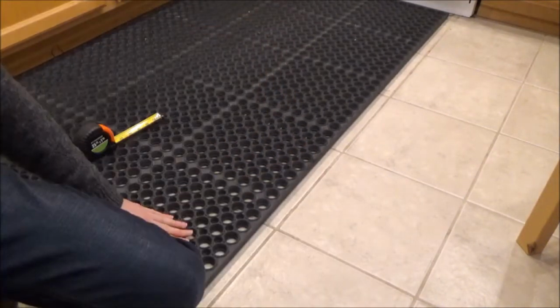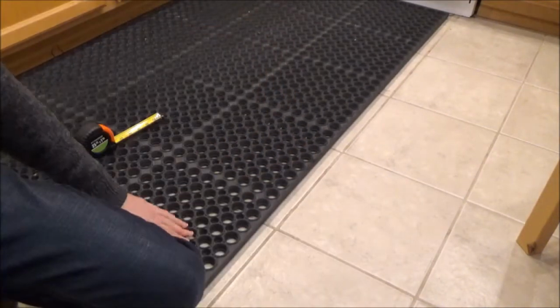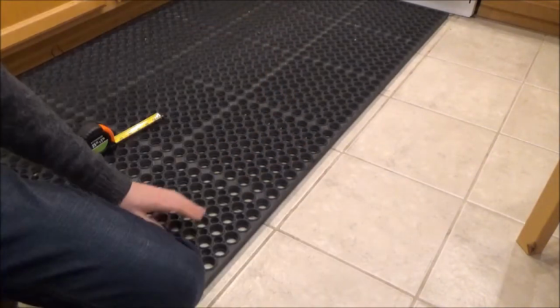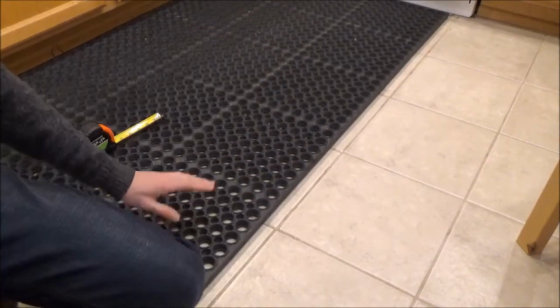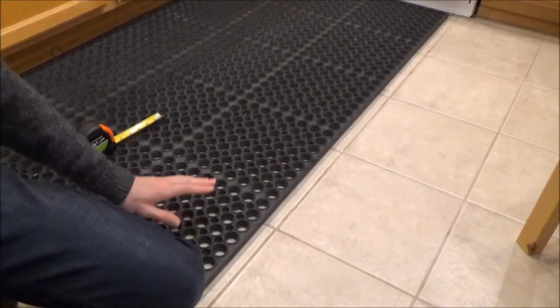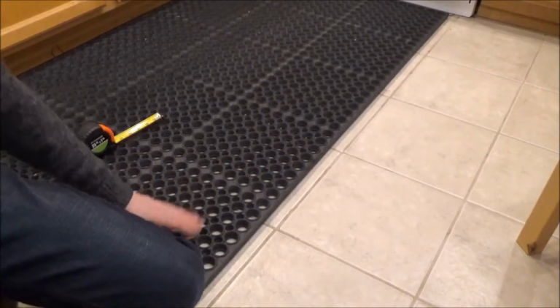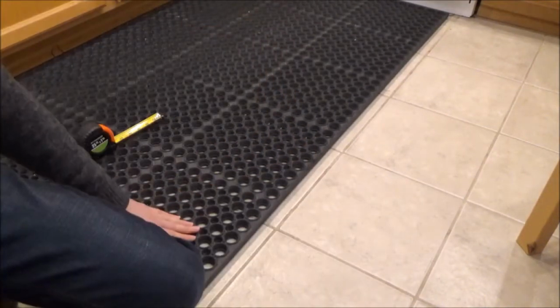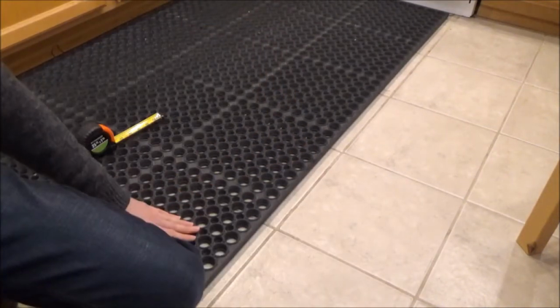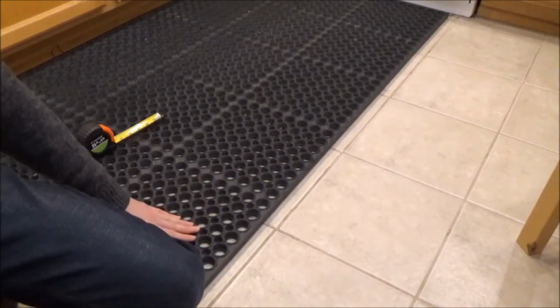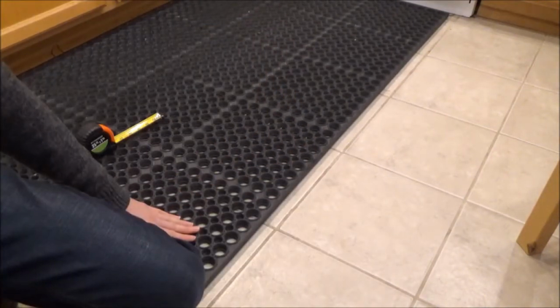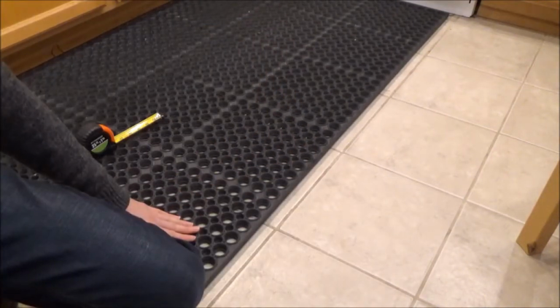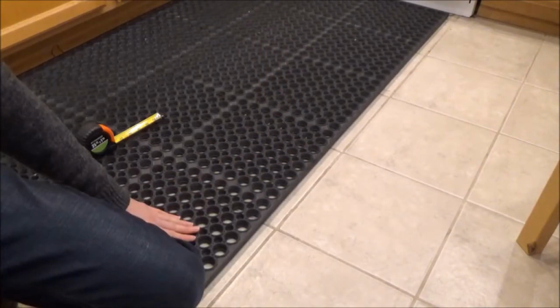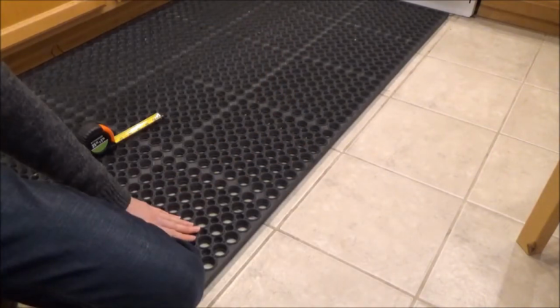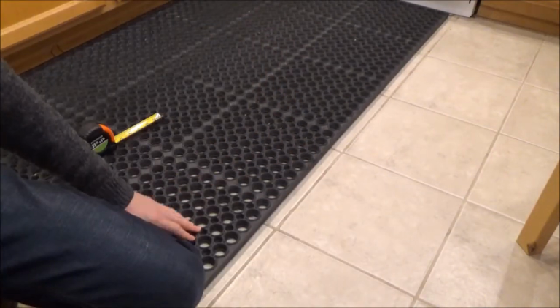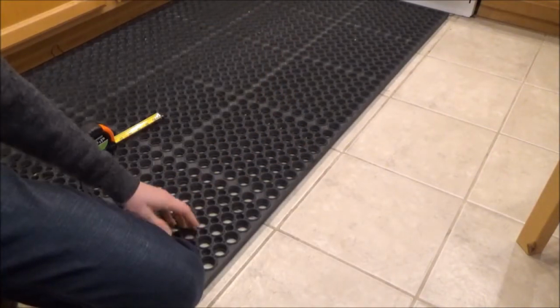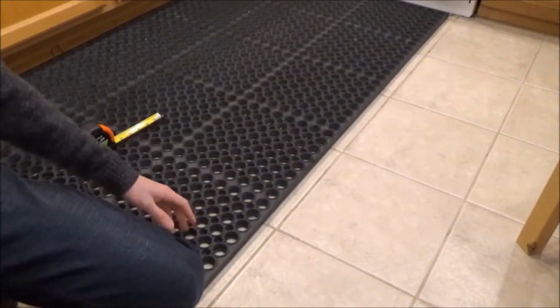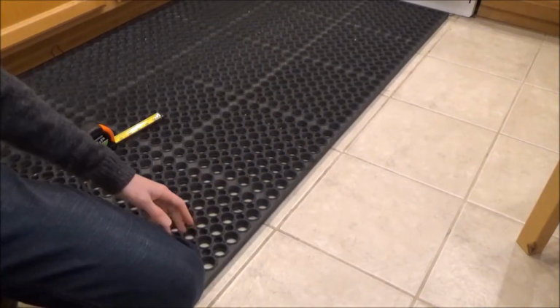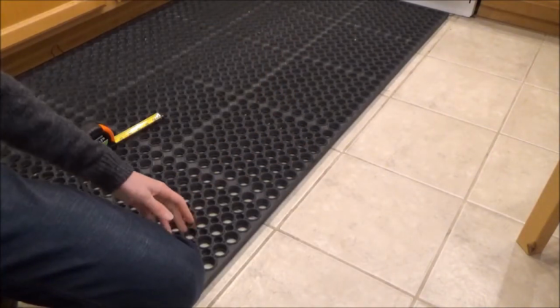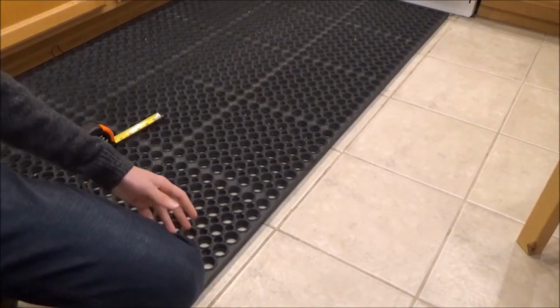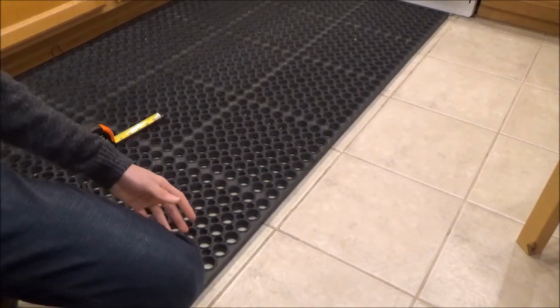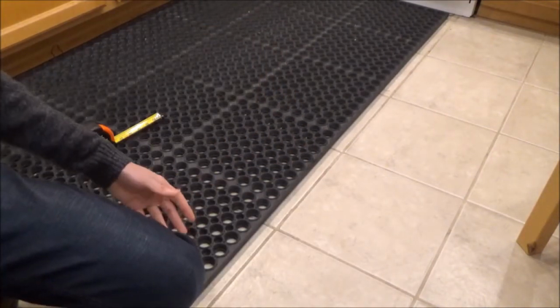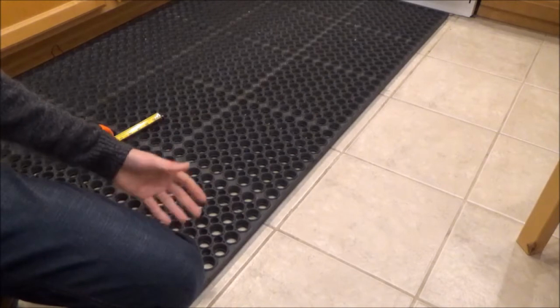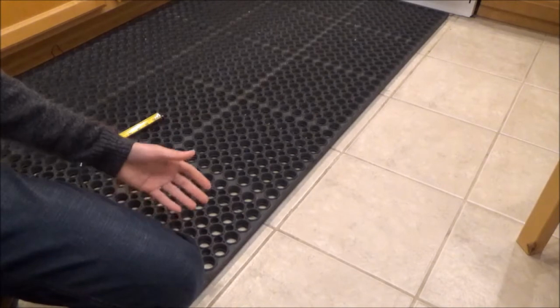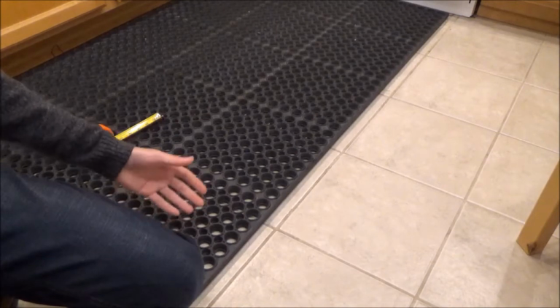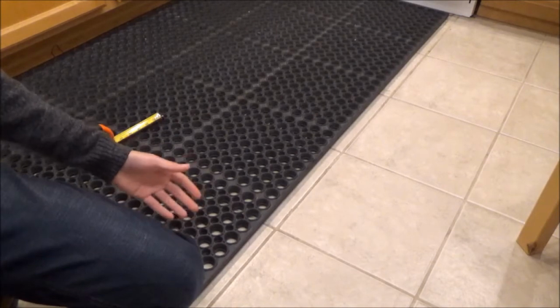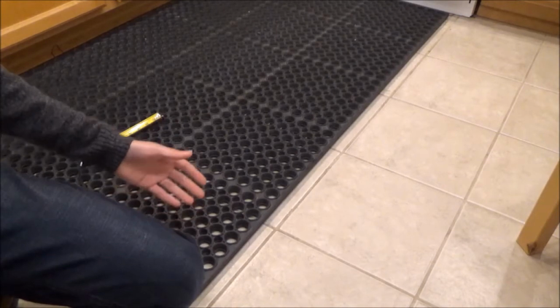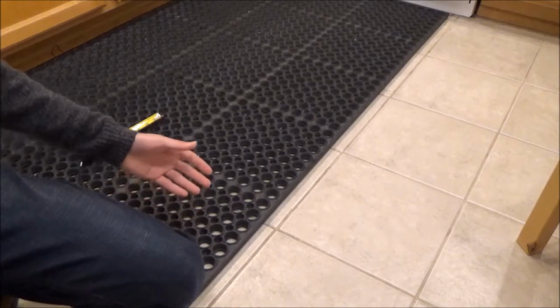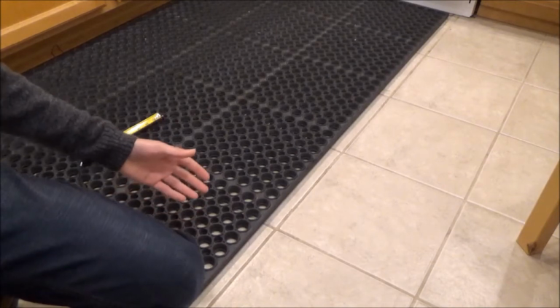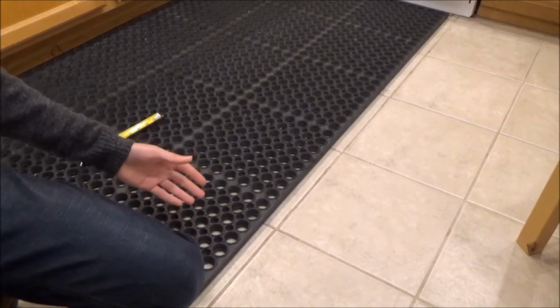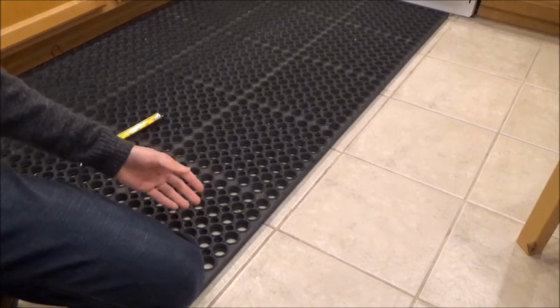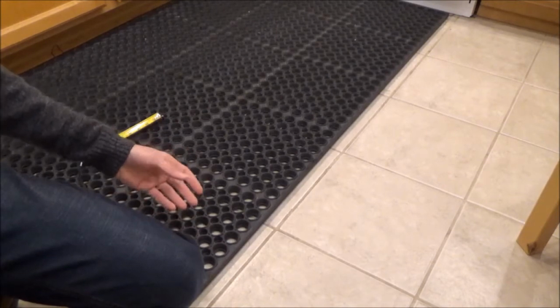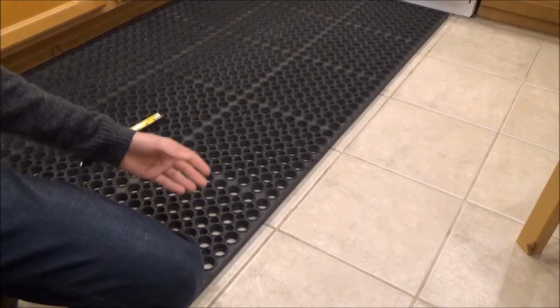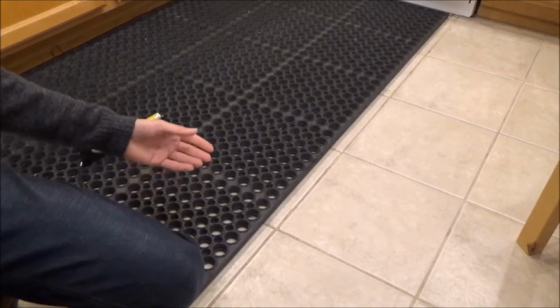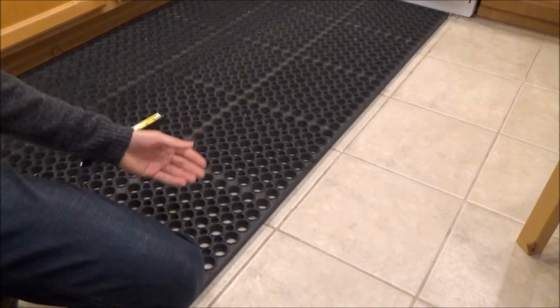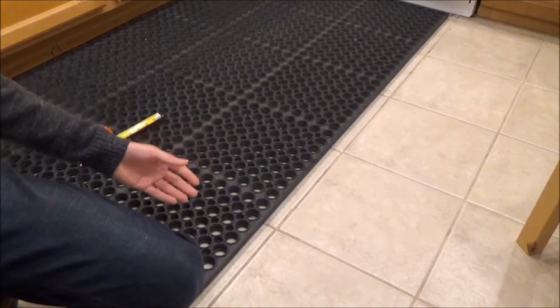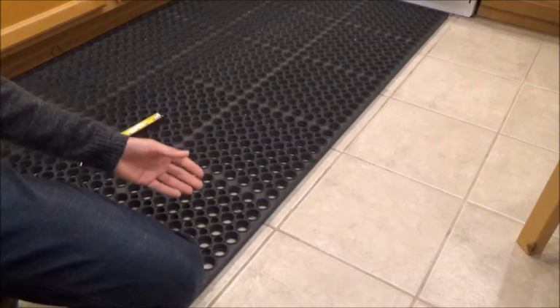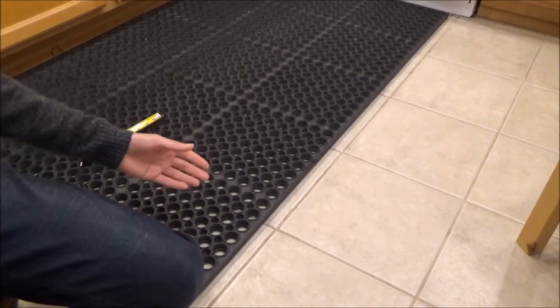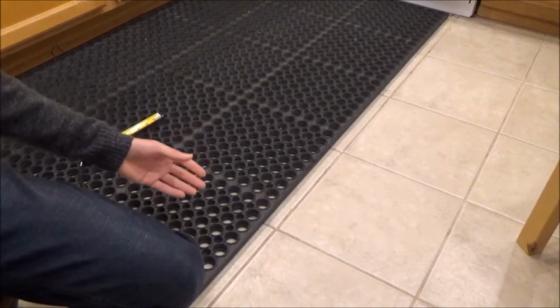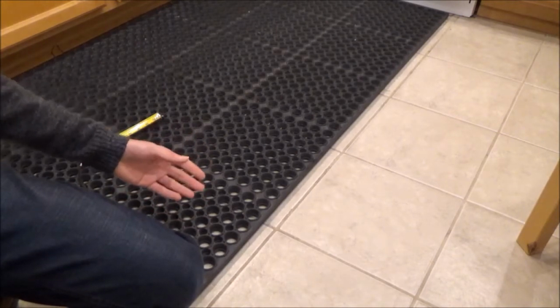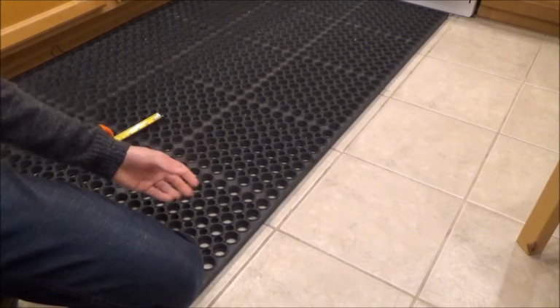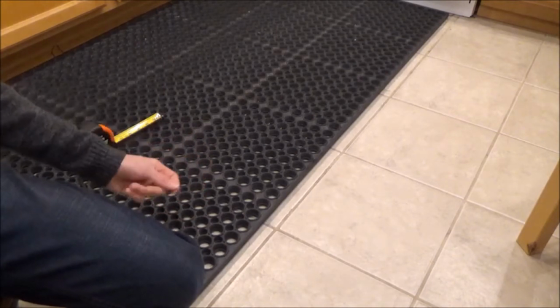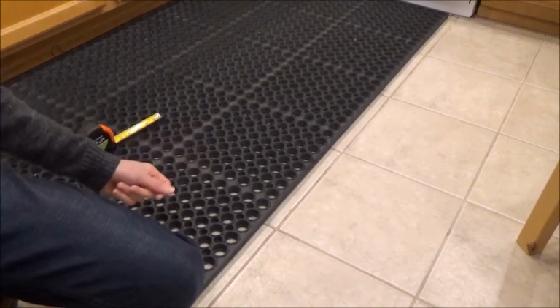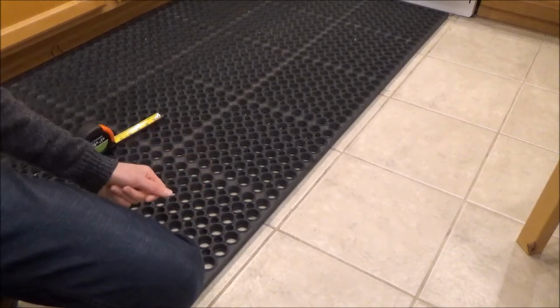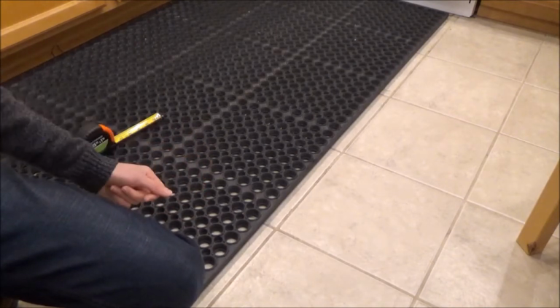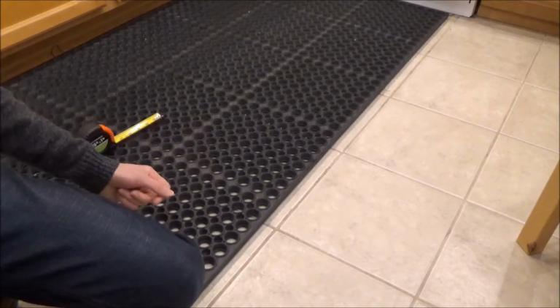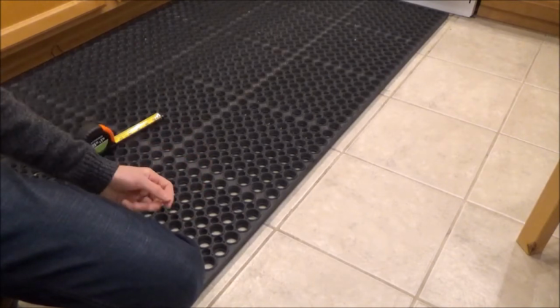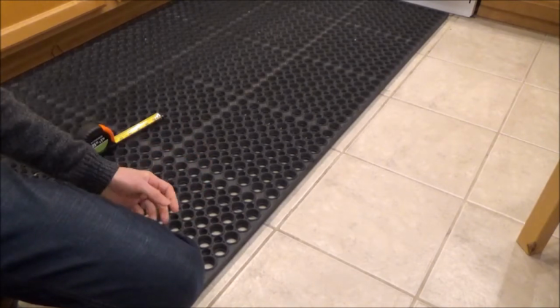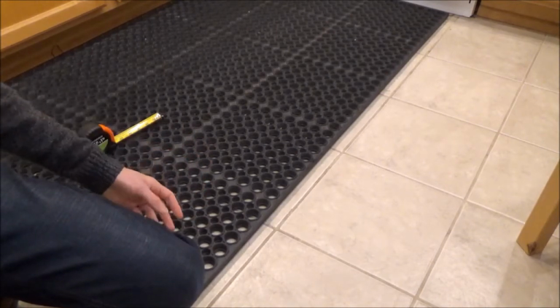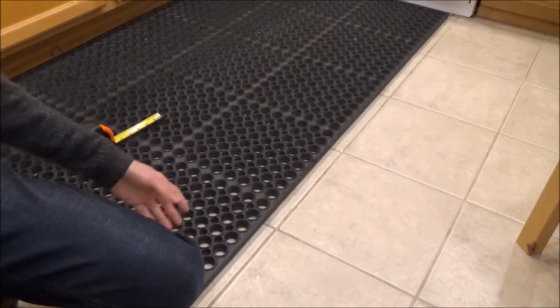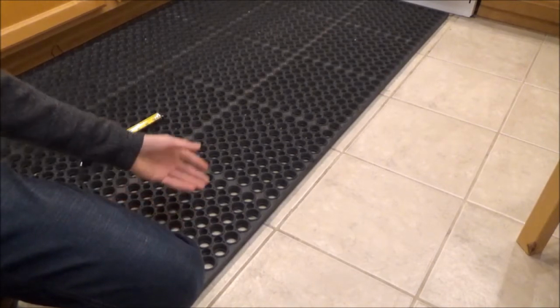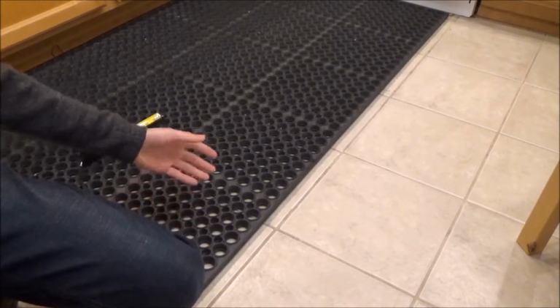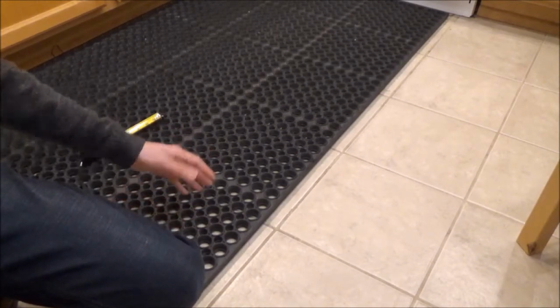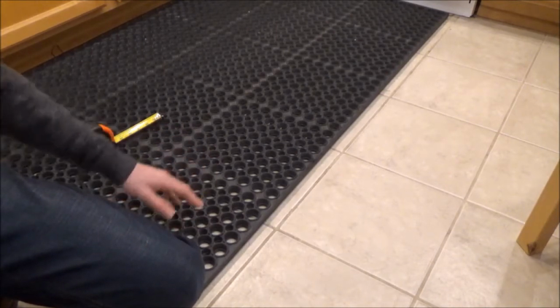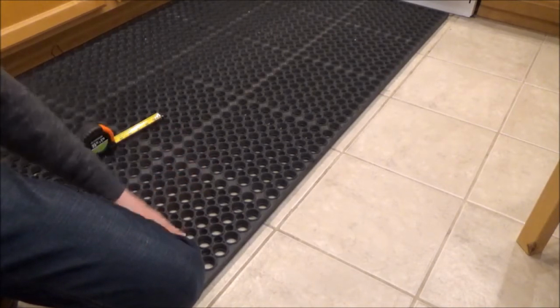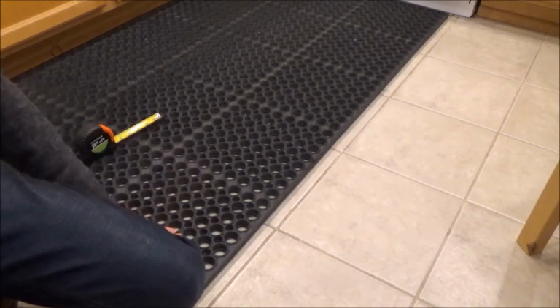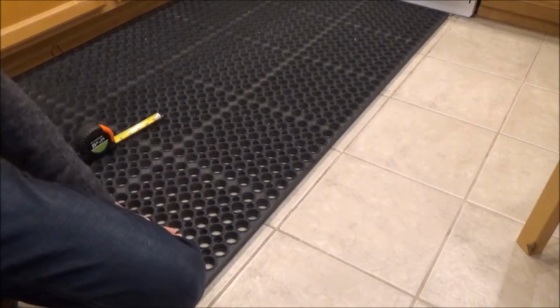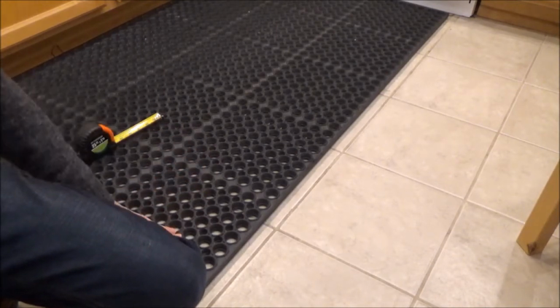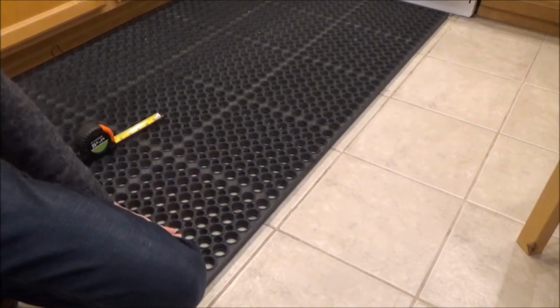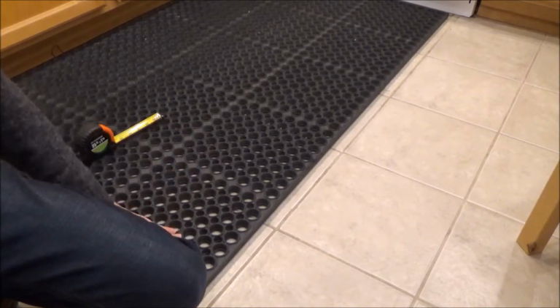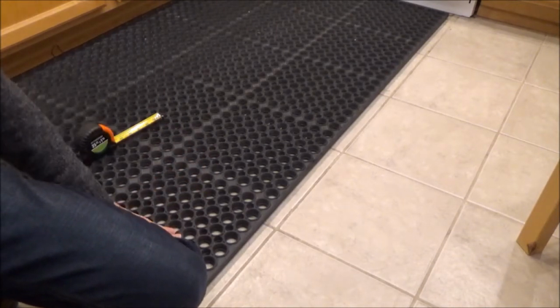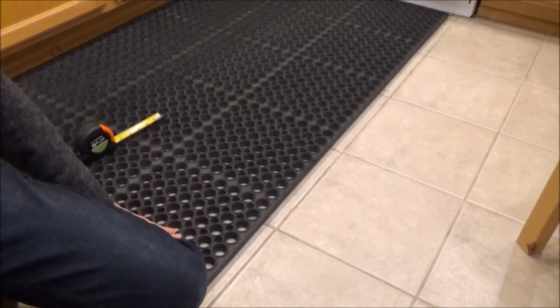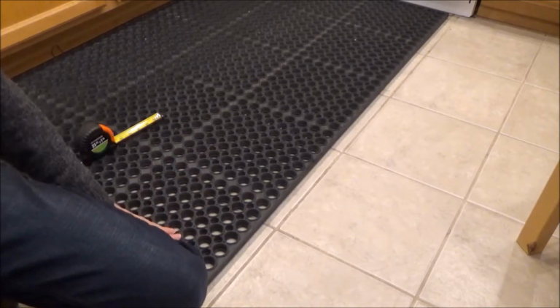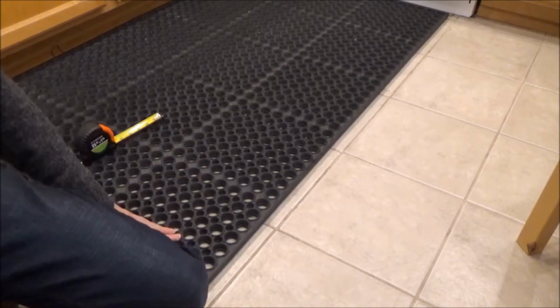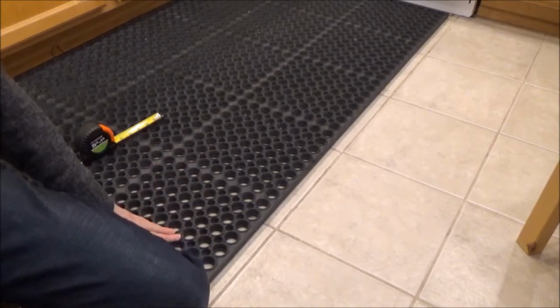This mat is made of rubber. It's about the same consistency and stiffness that you see on a car tire.